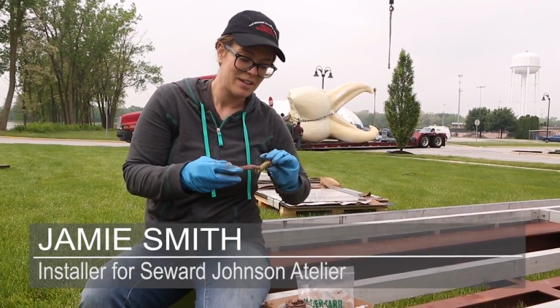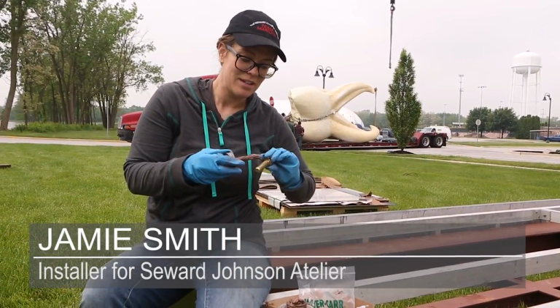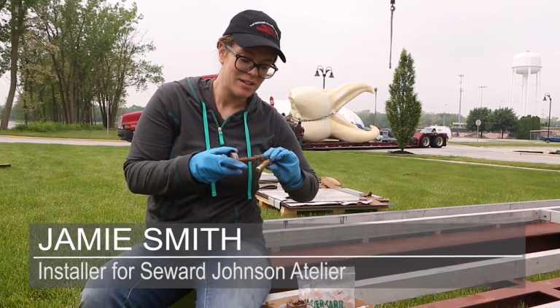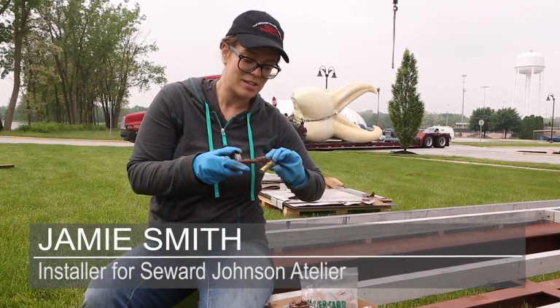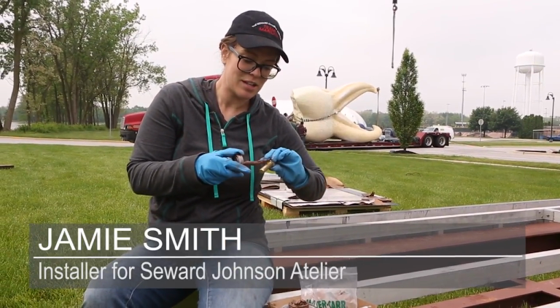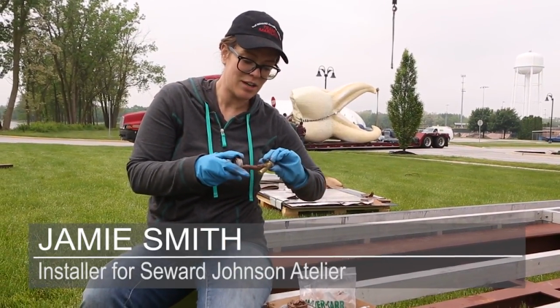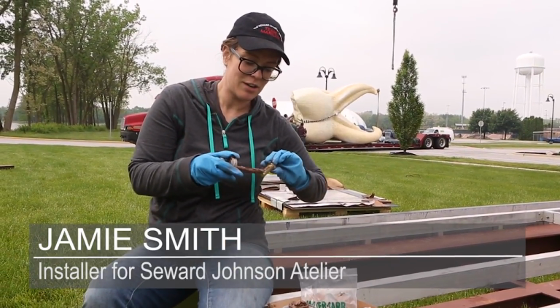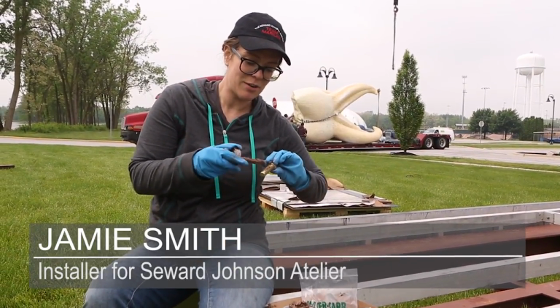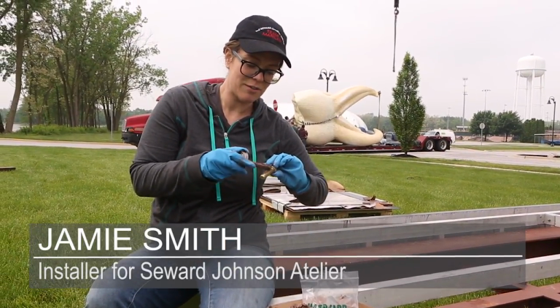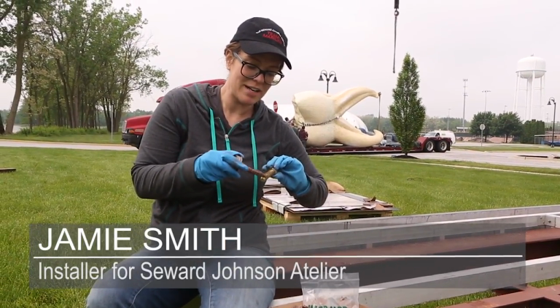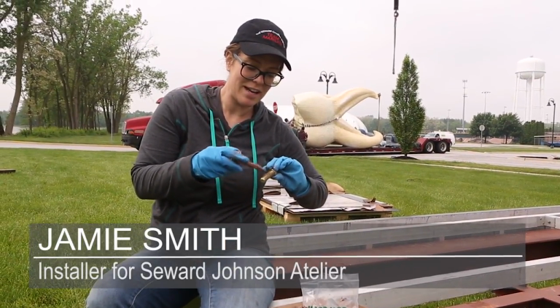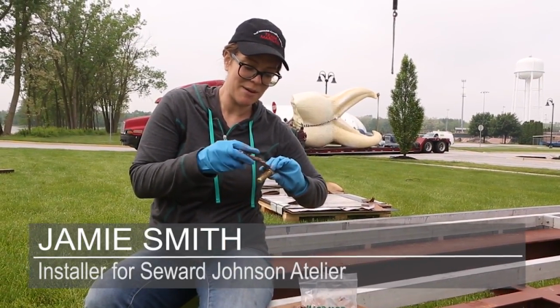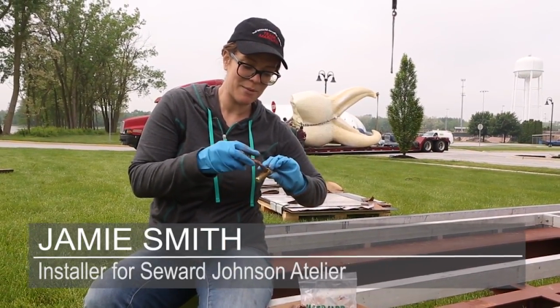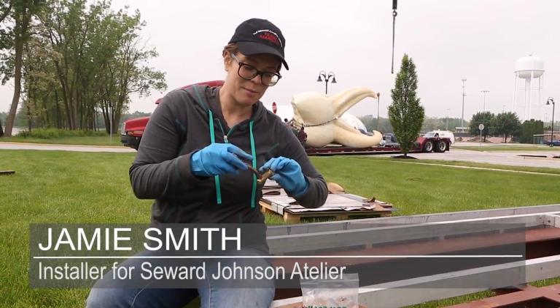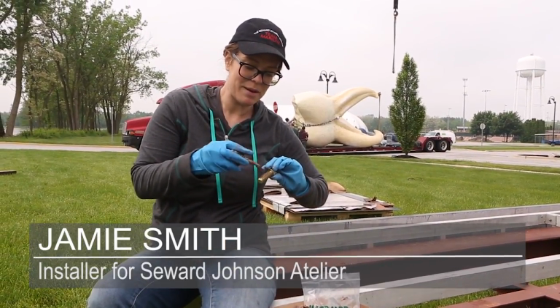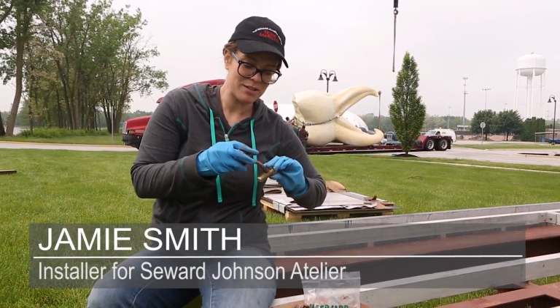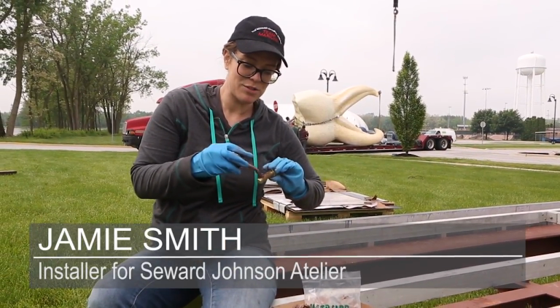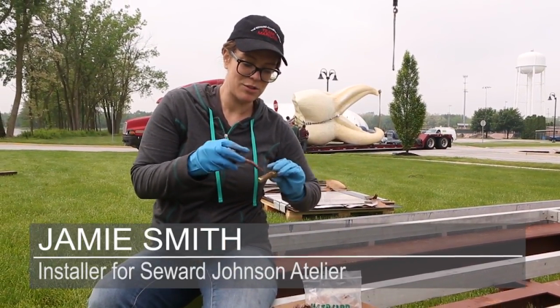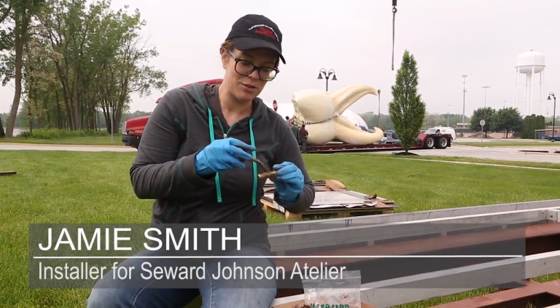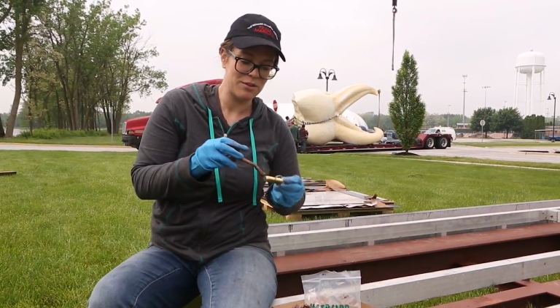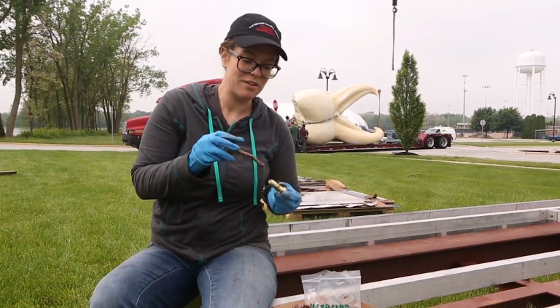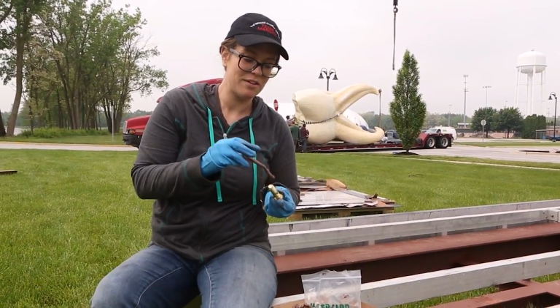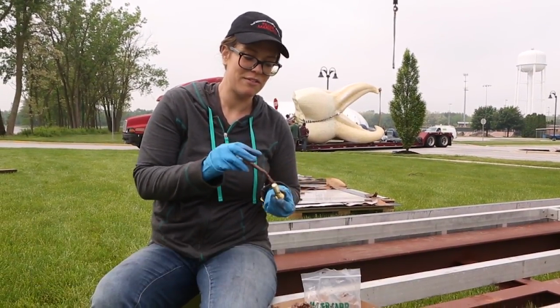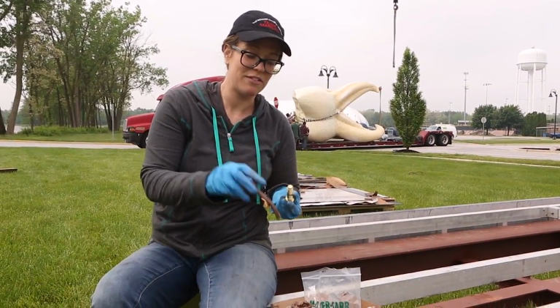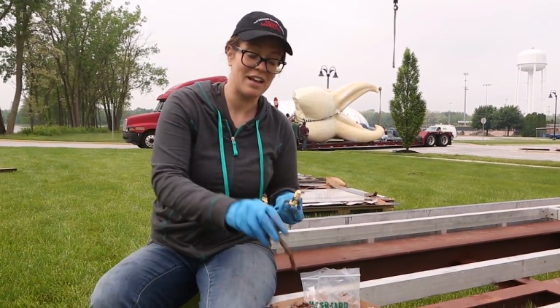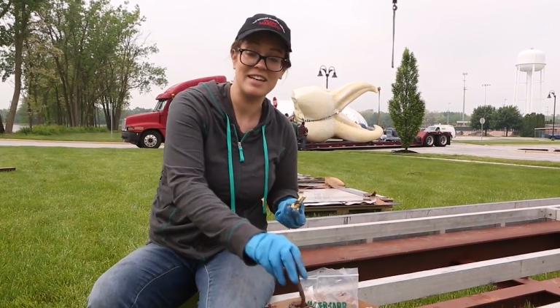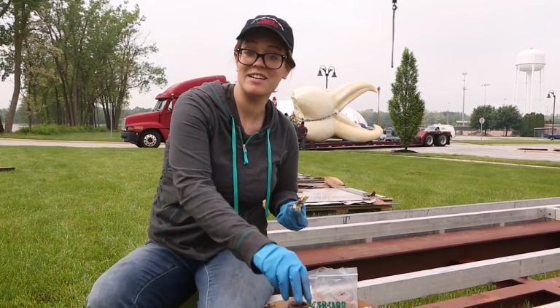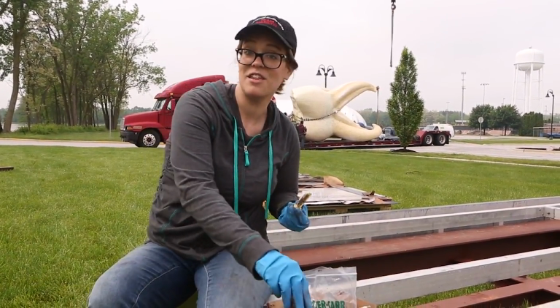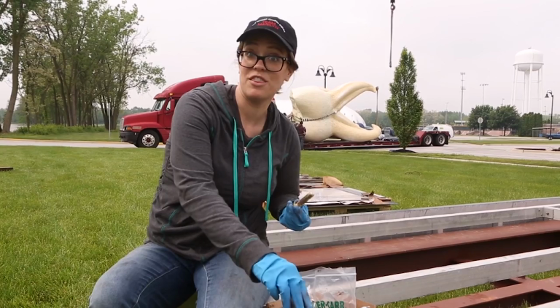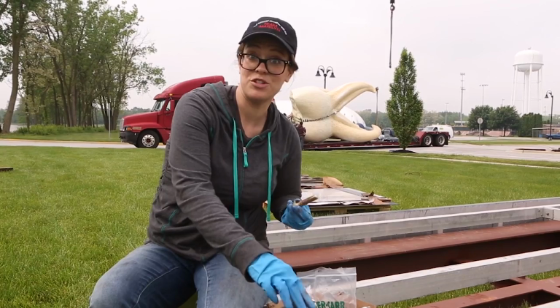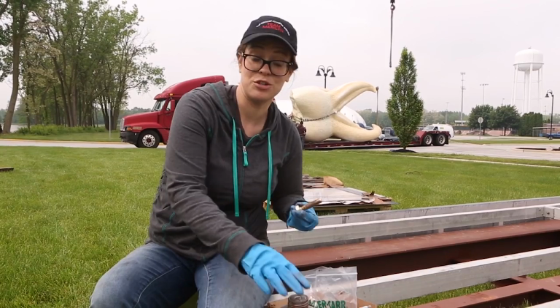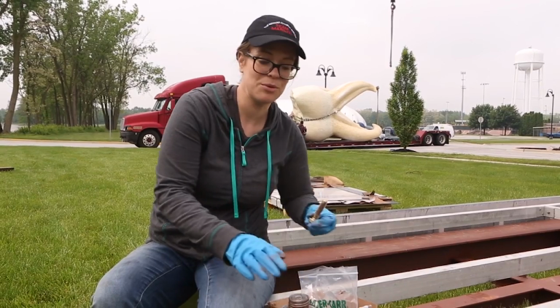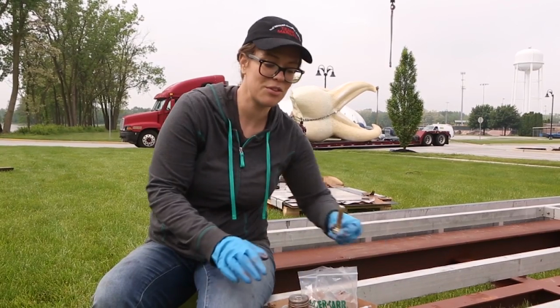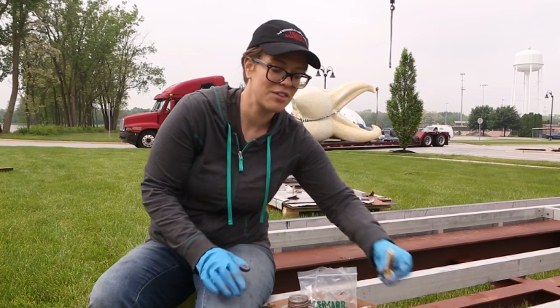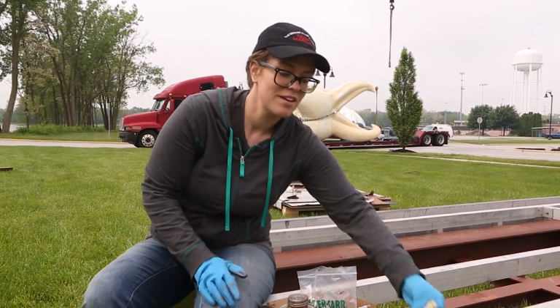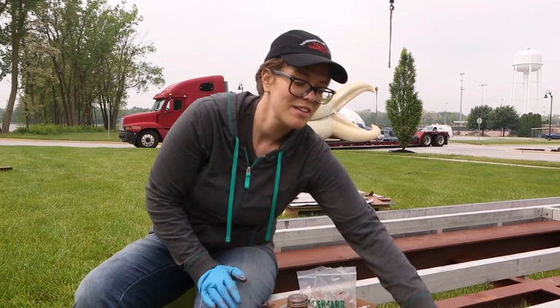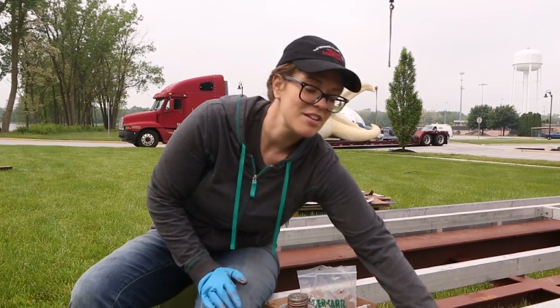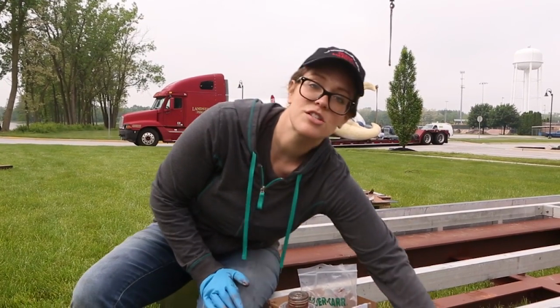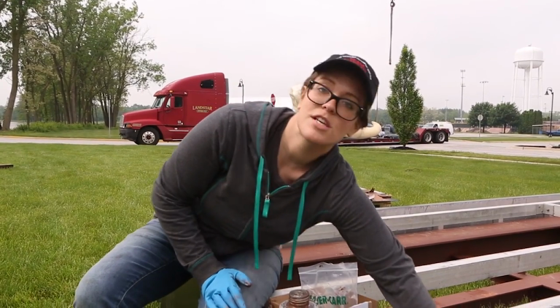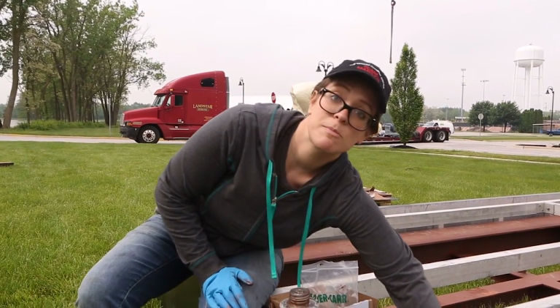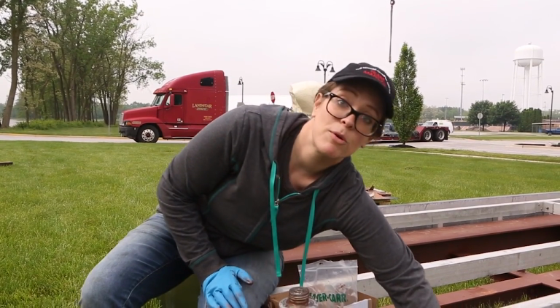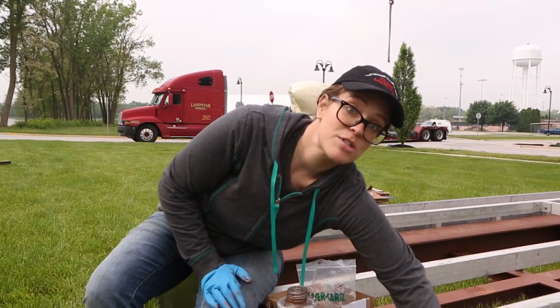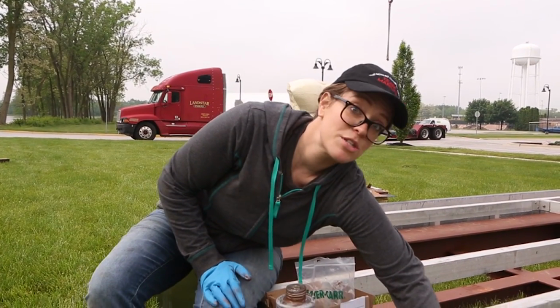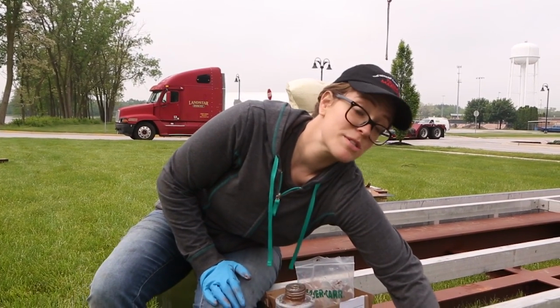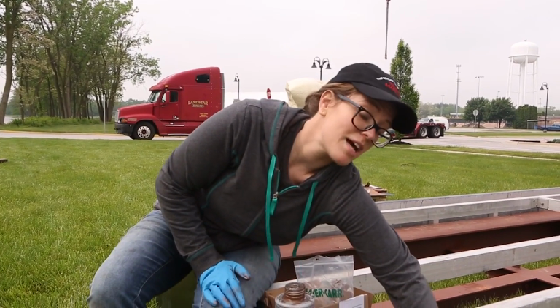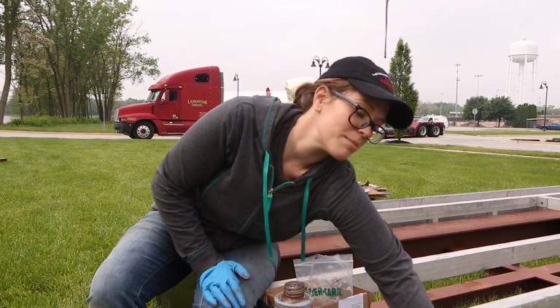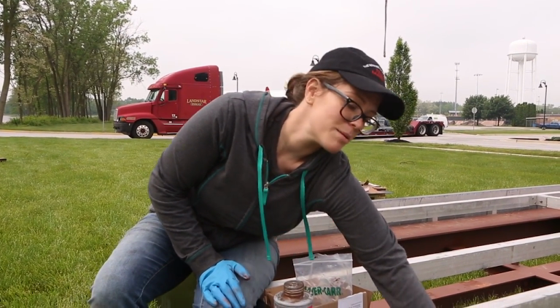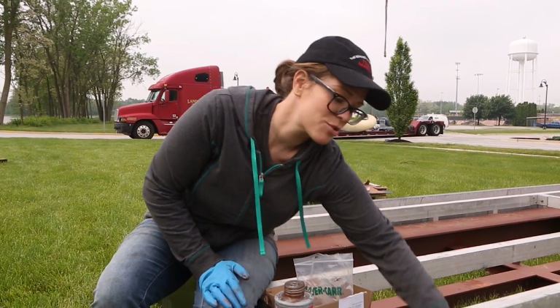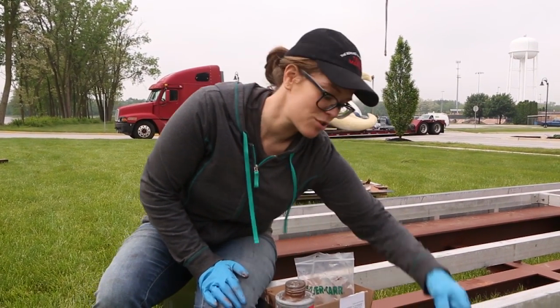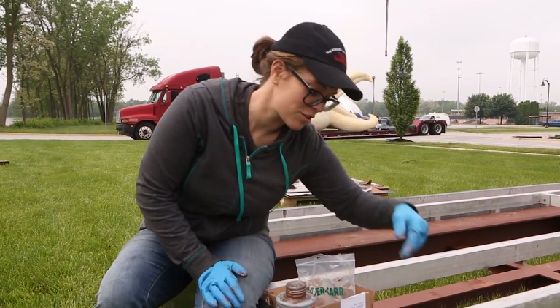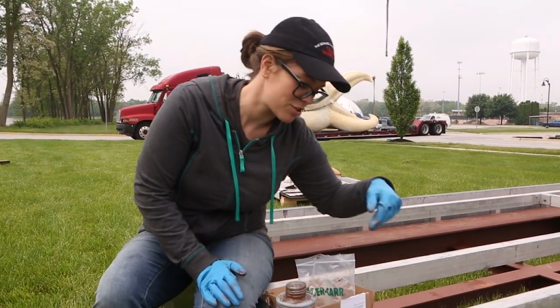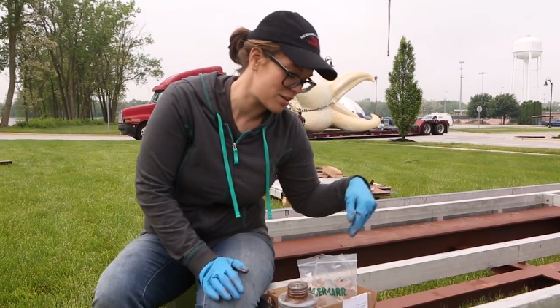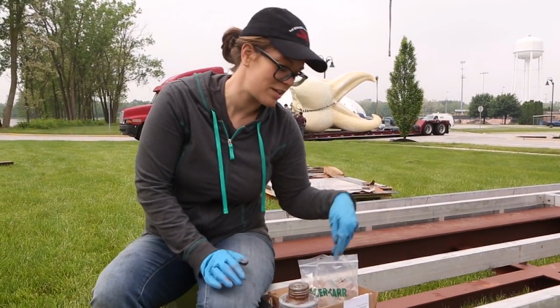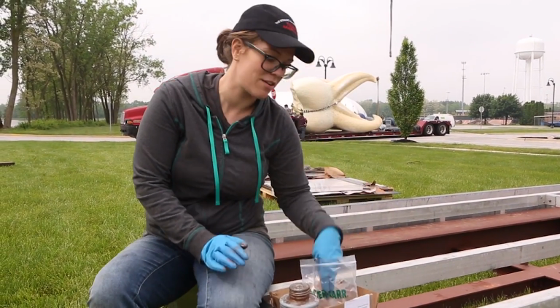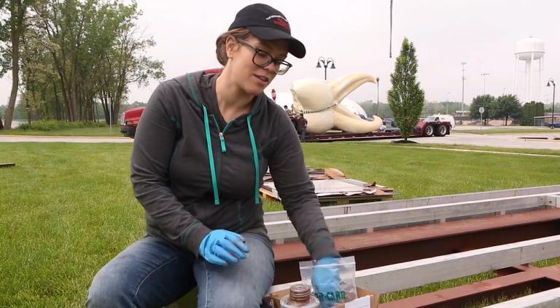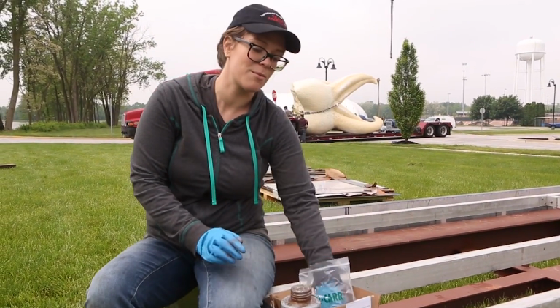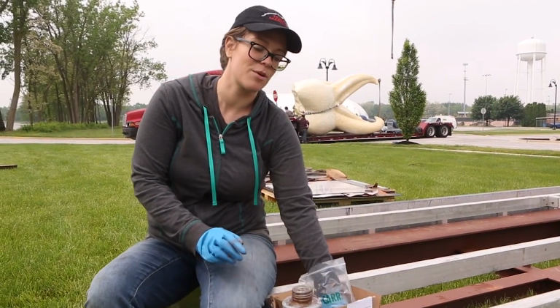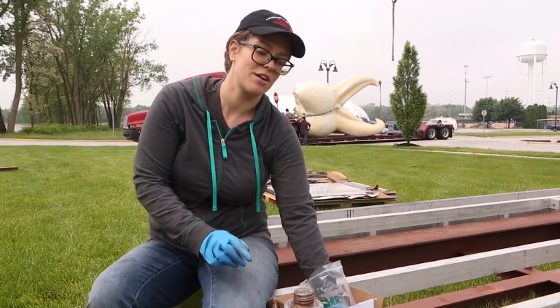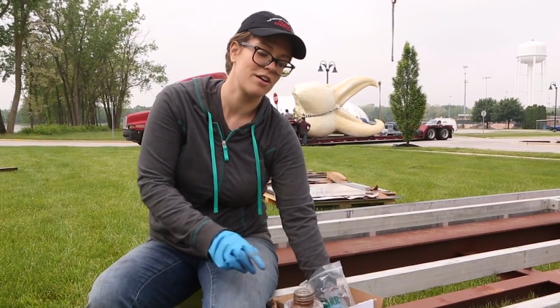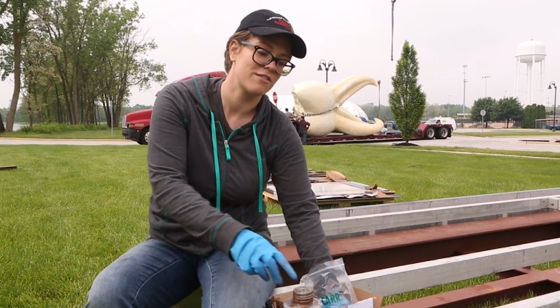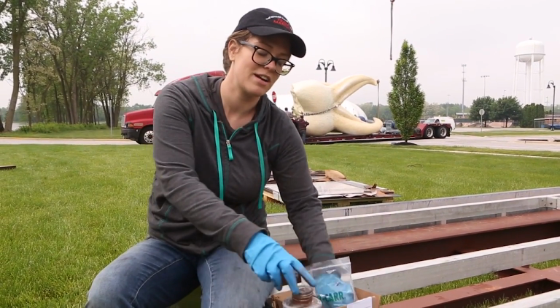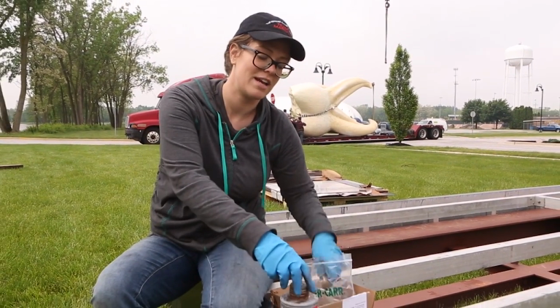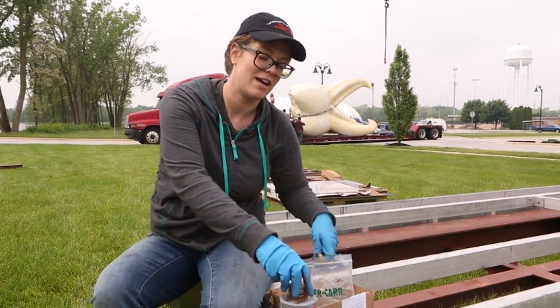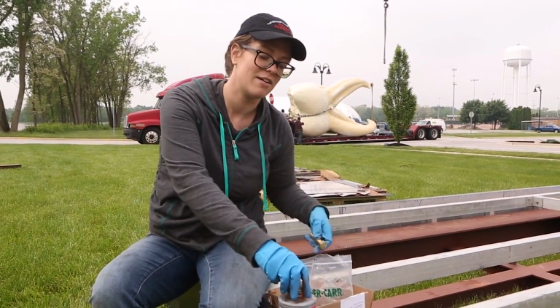Right now we're about to fly in the tooth. It just gets bolted to its I-beam structure here that I'm working on right now.